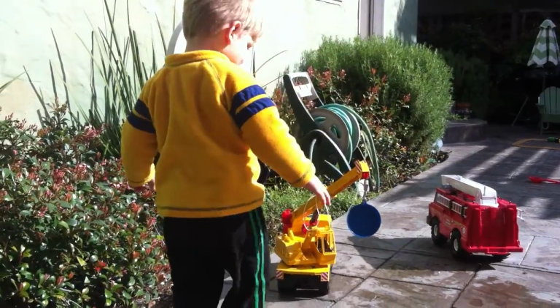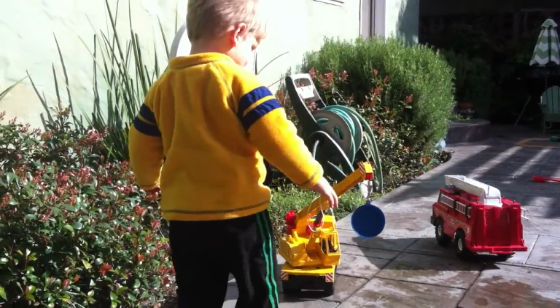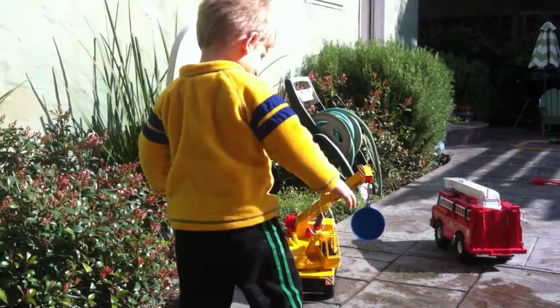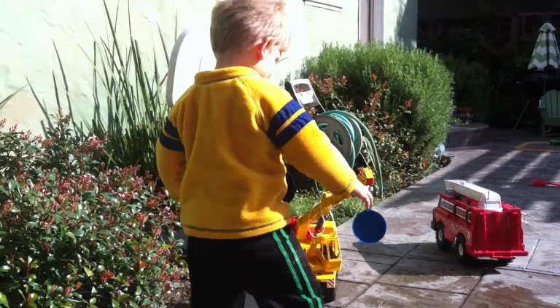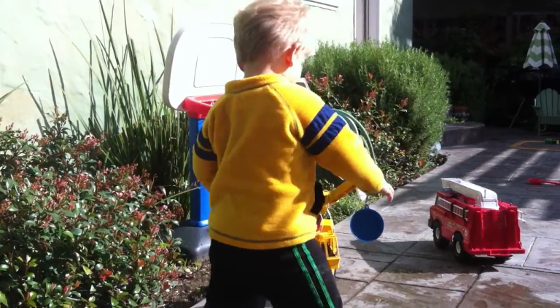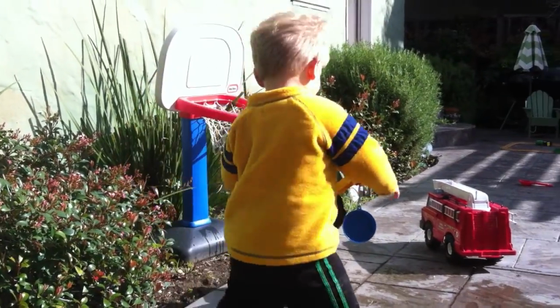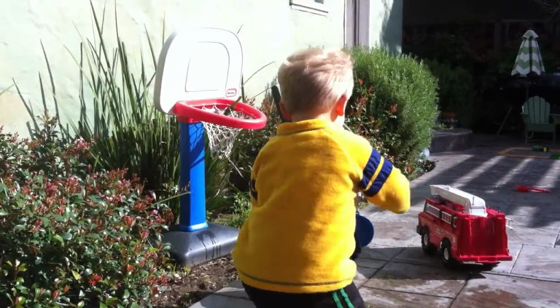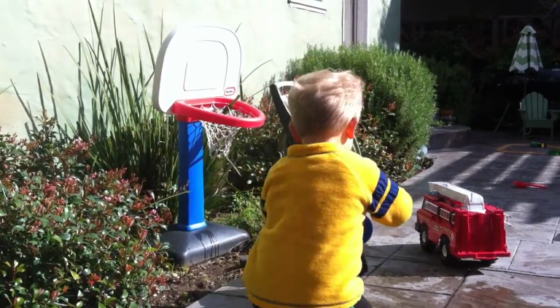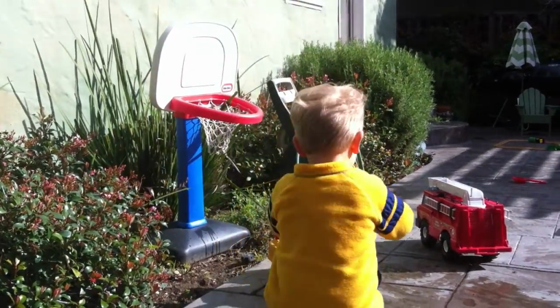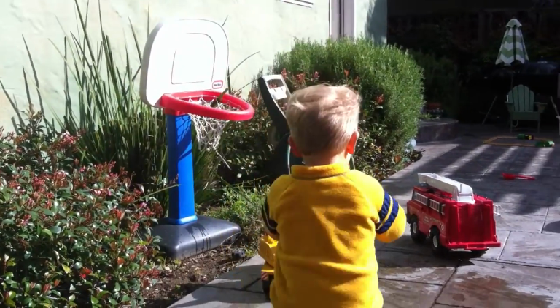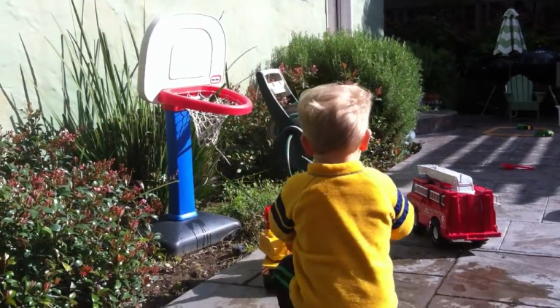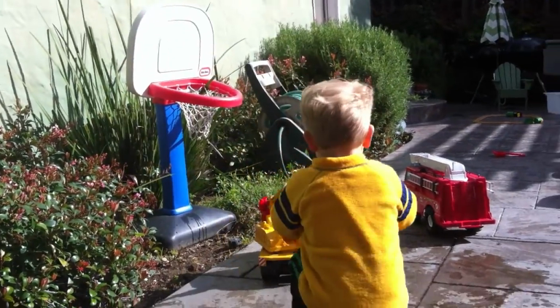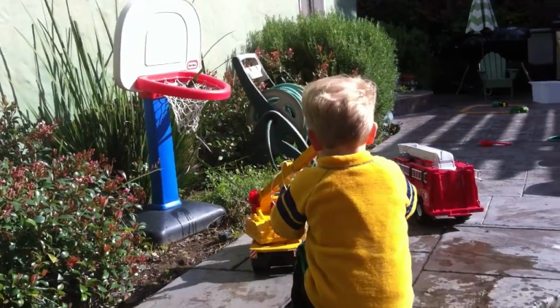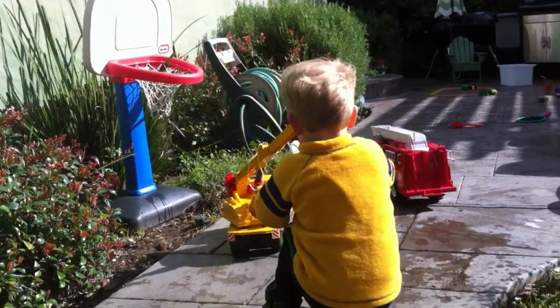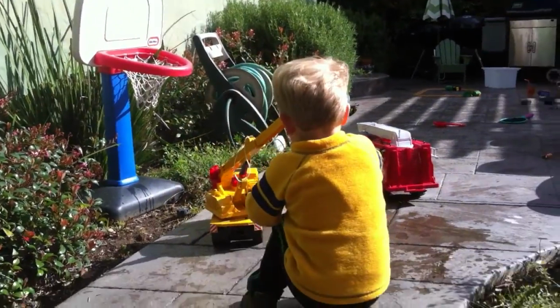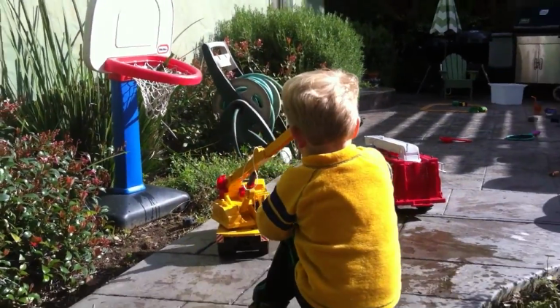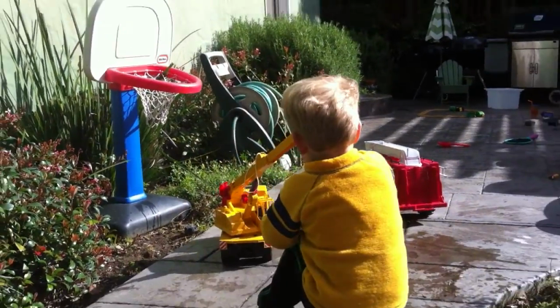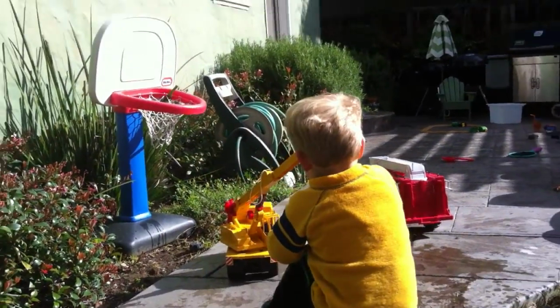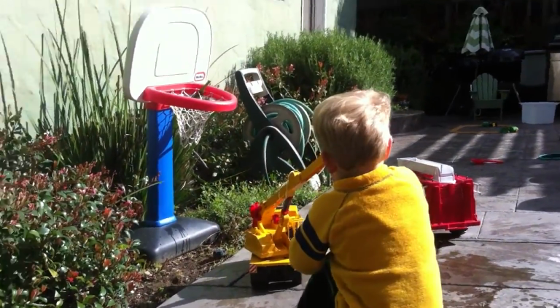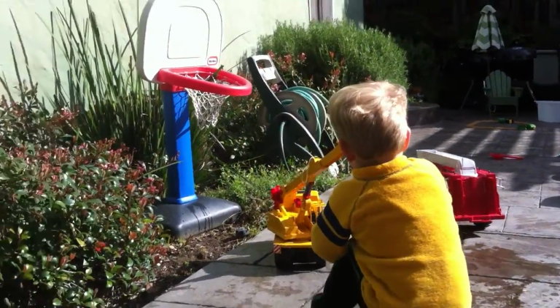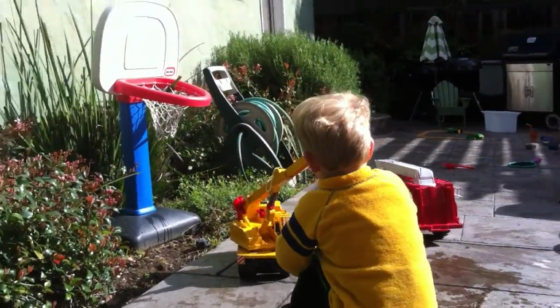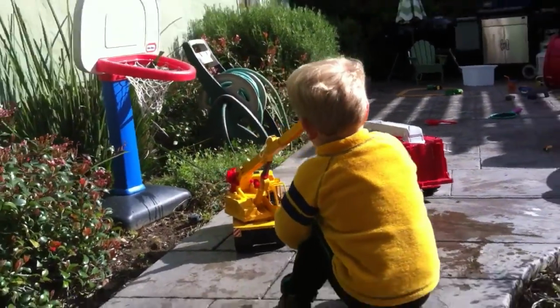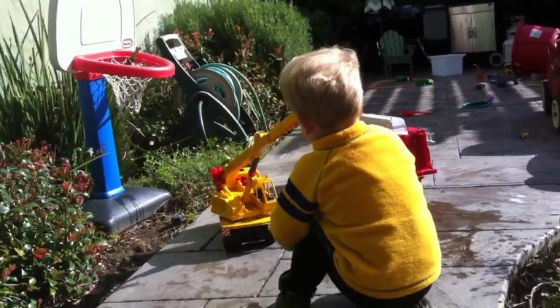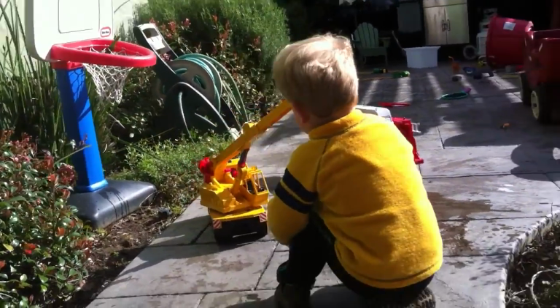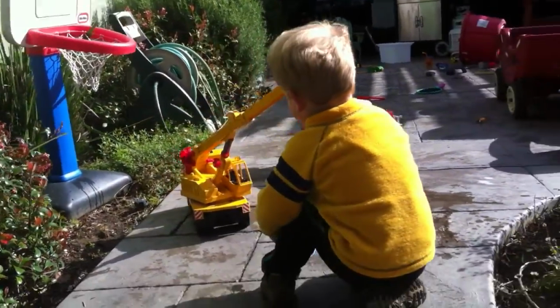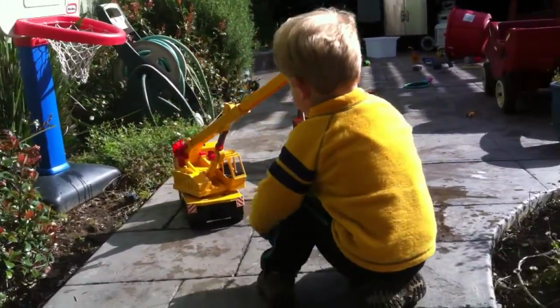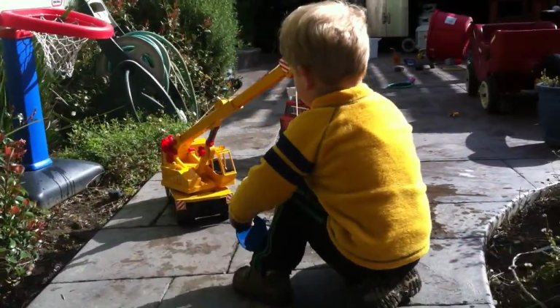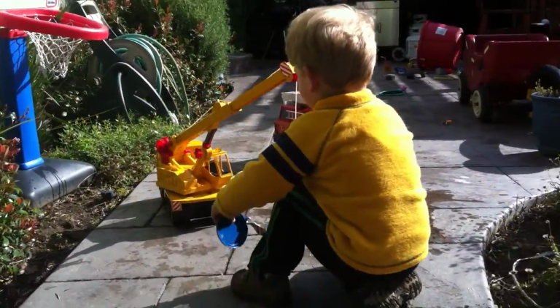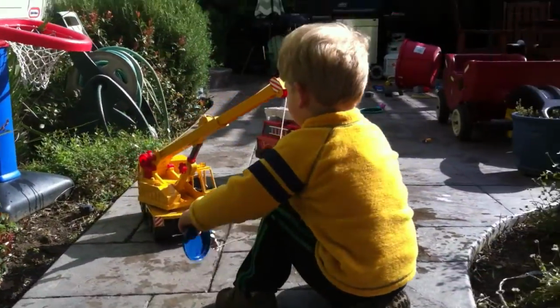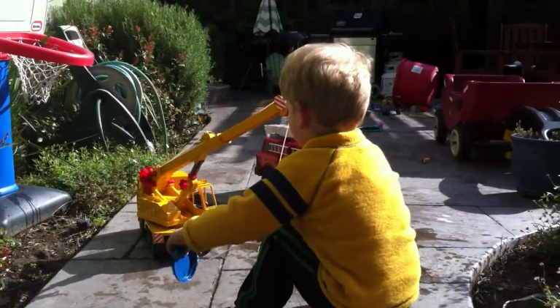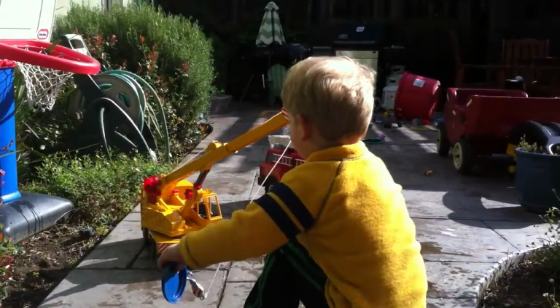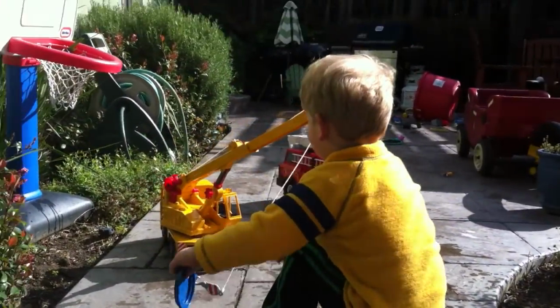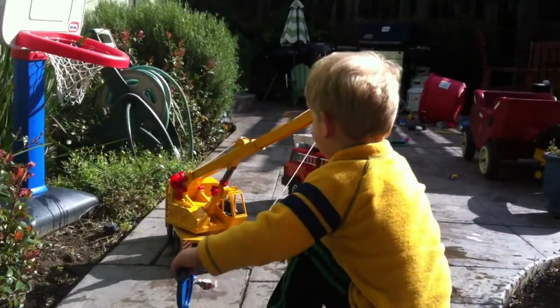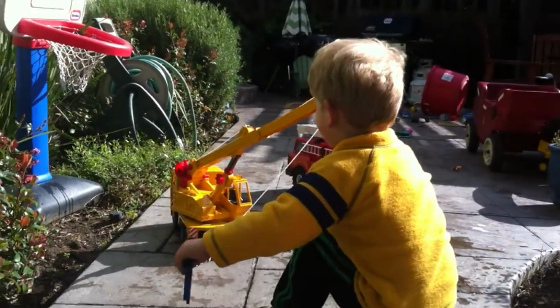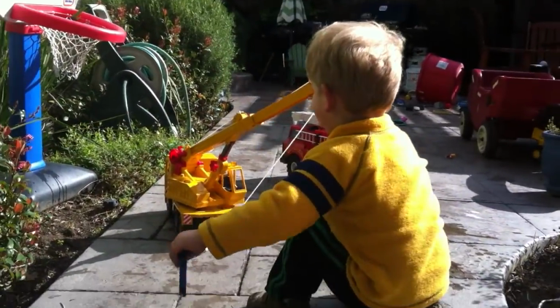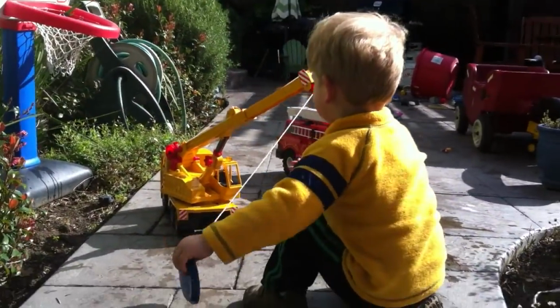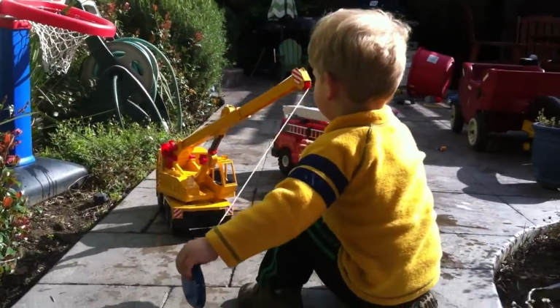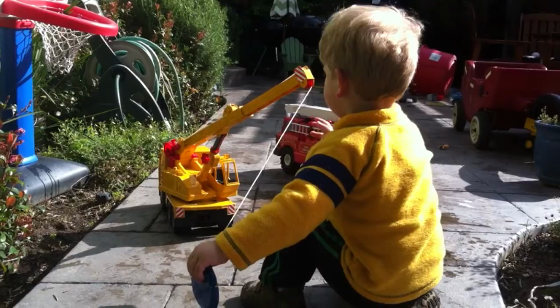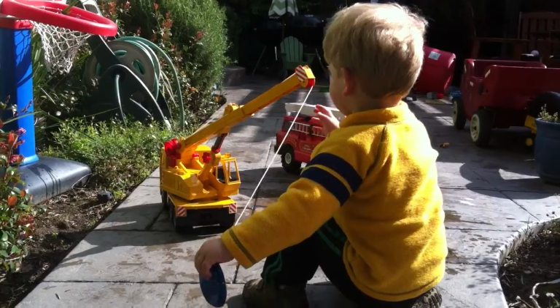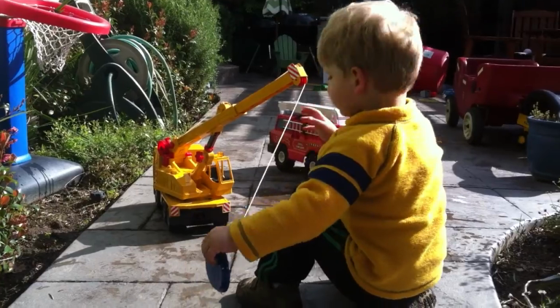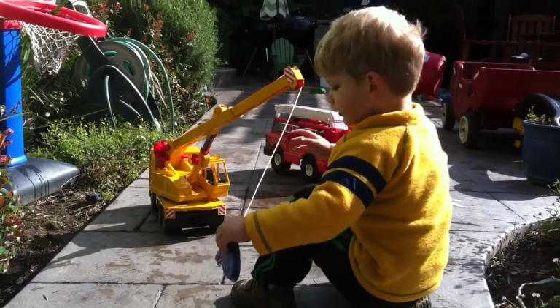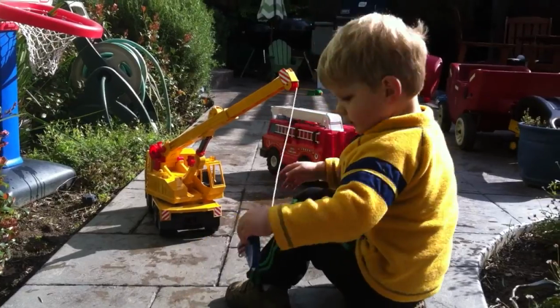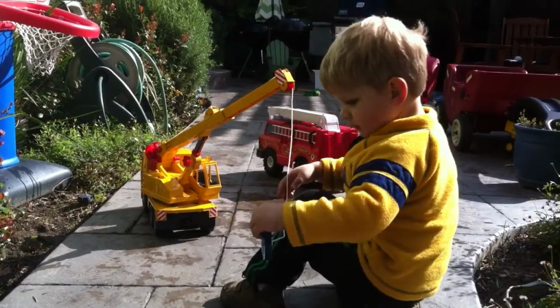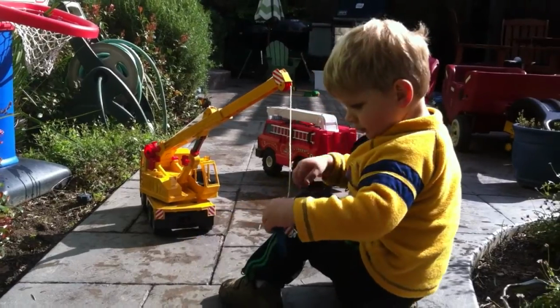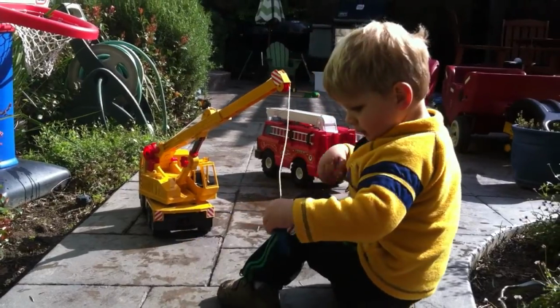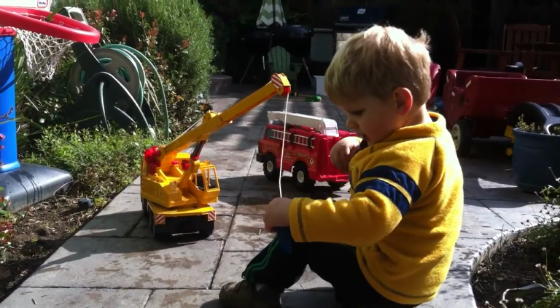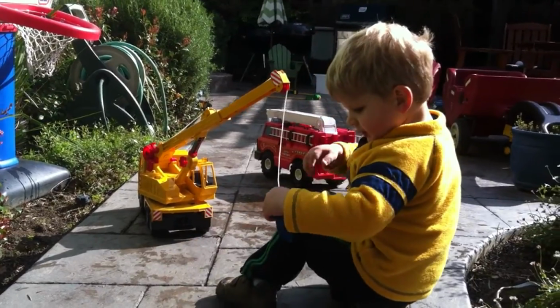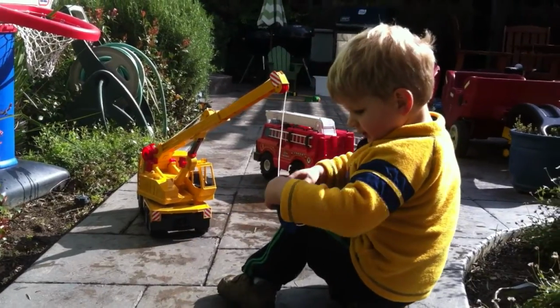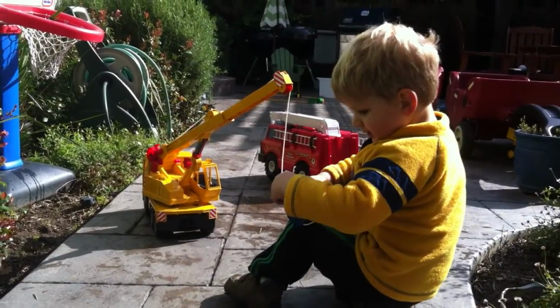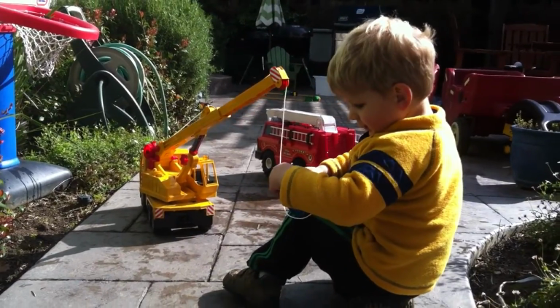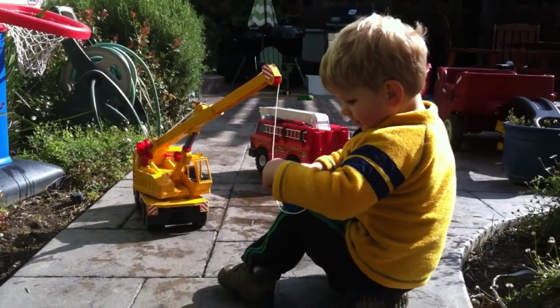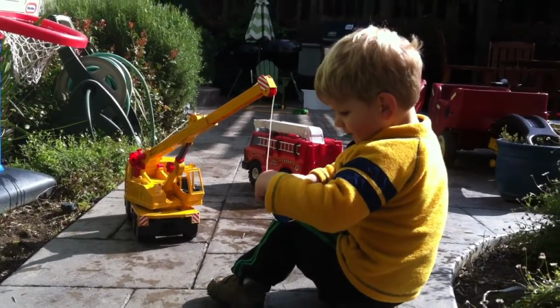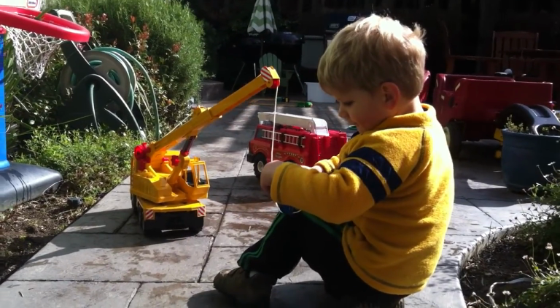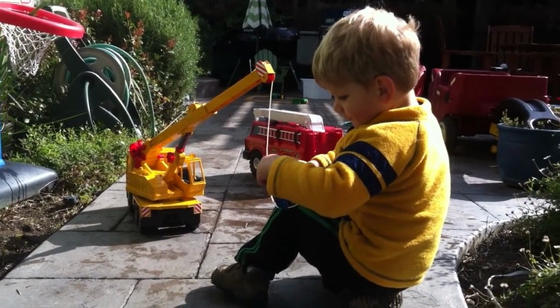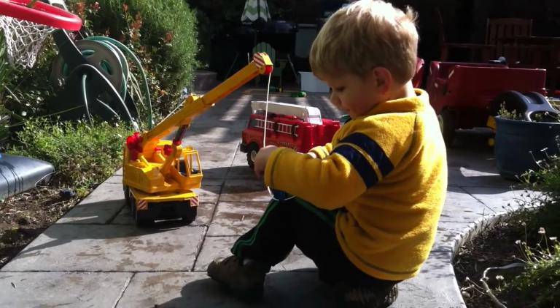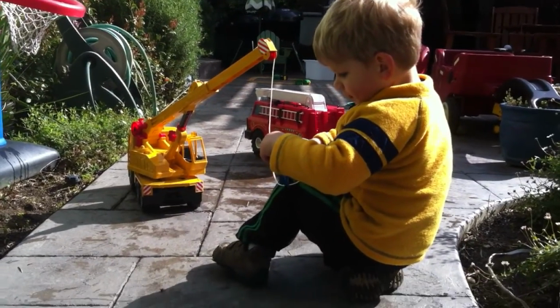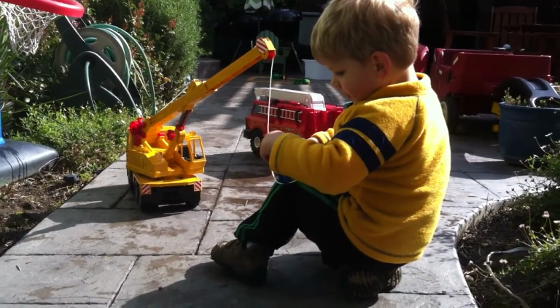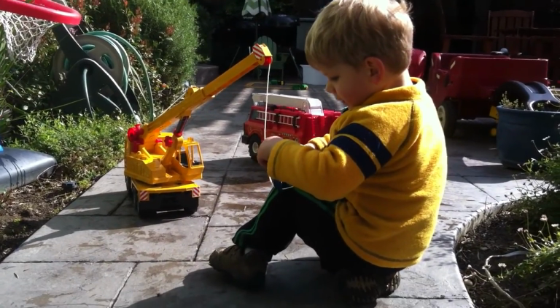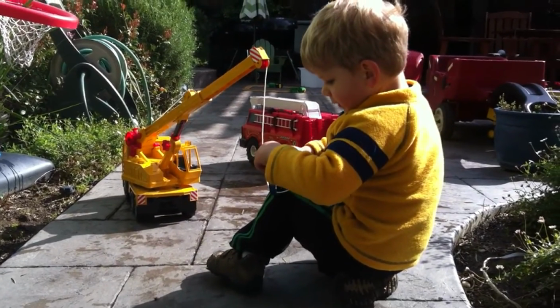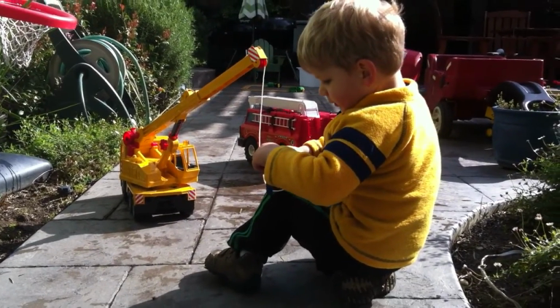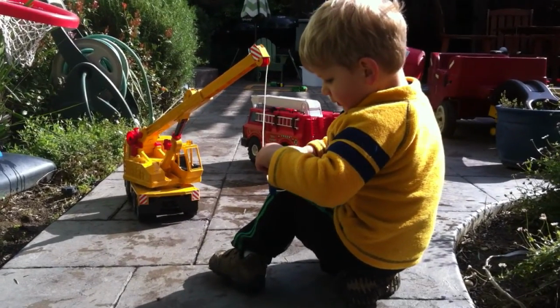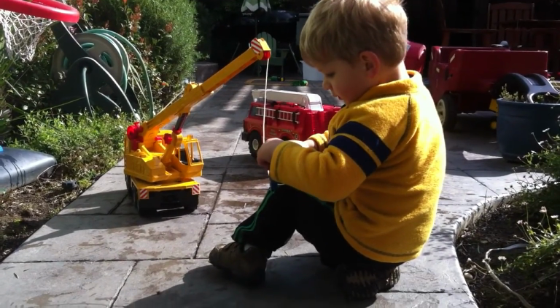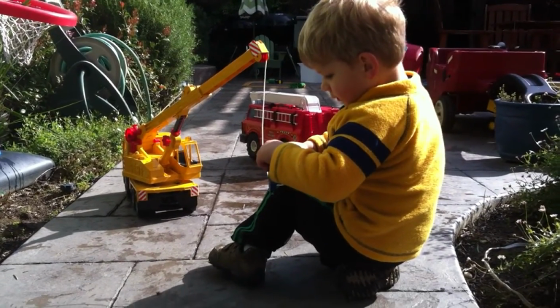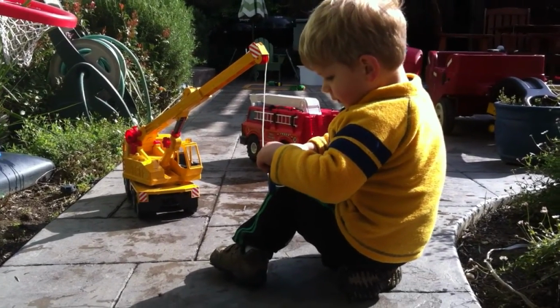What is that? This is called a crane. It's a crane? Where did you get the crane?